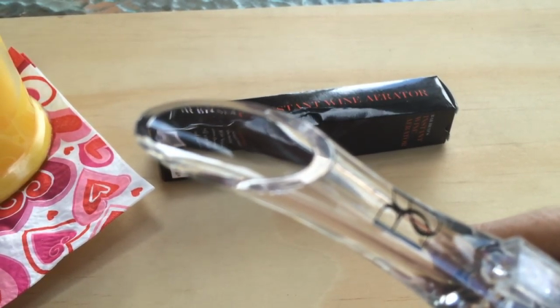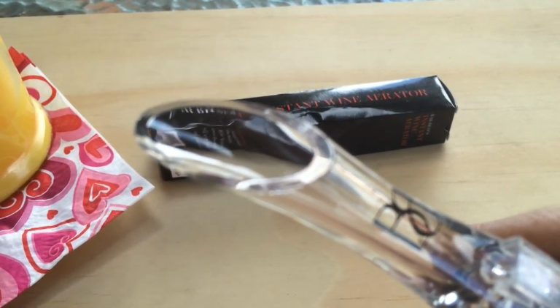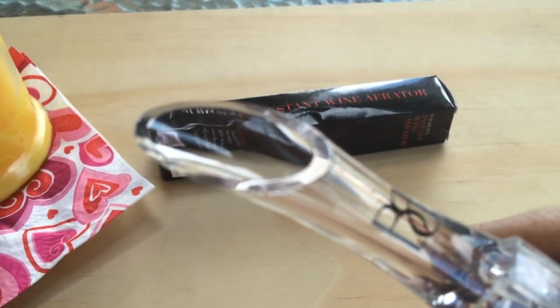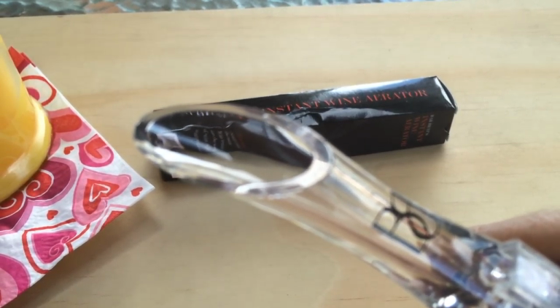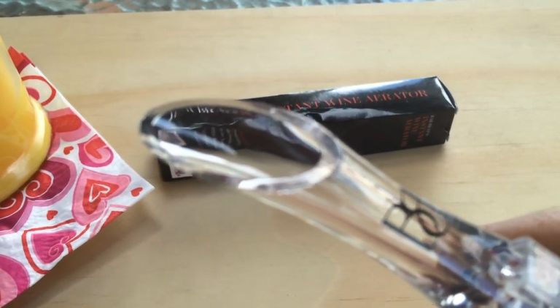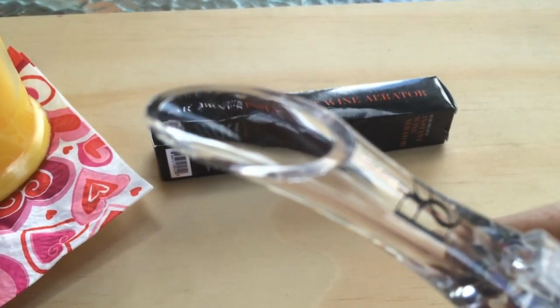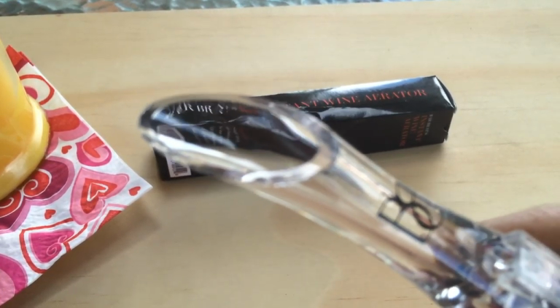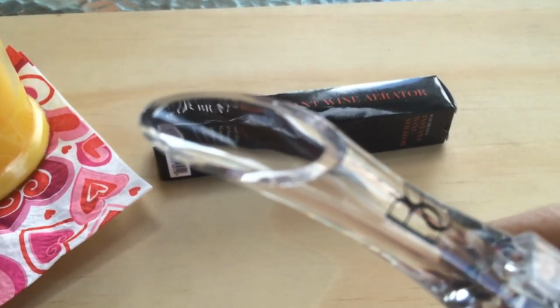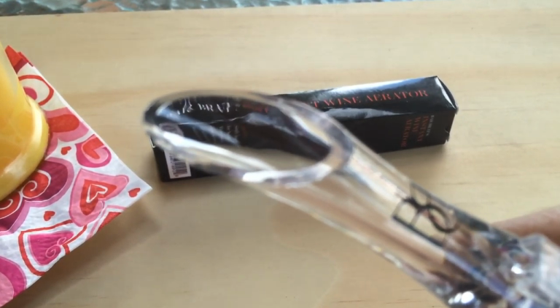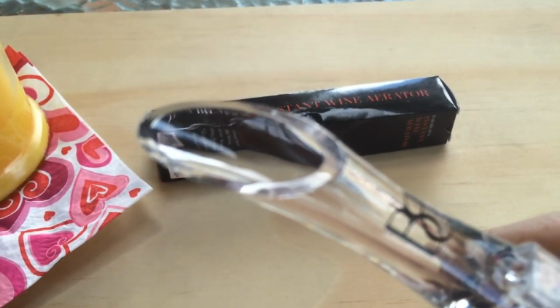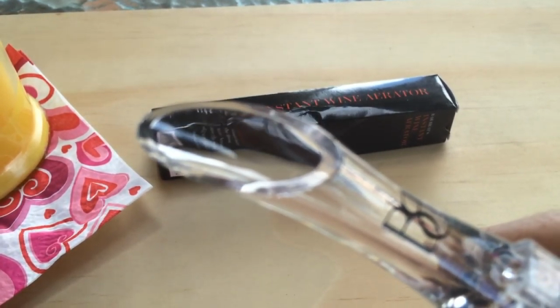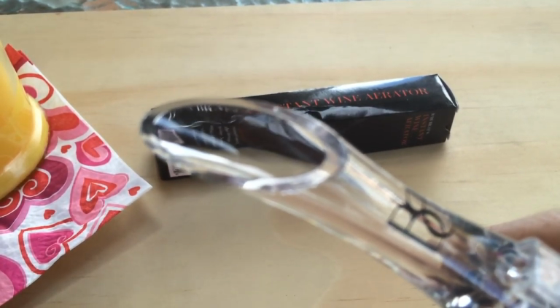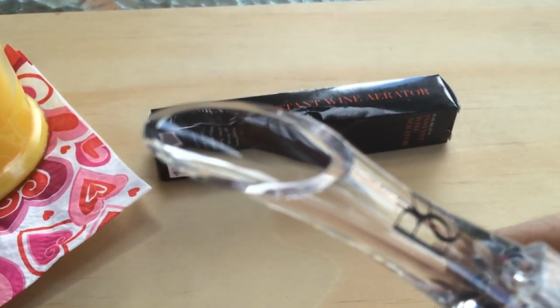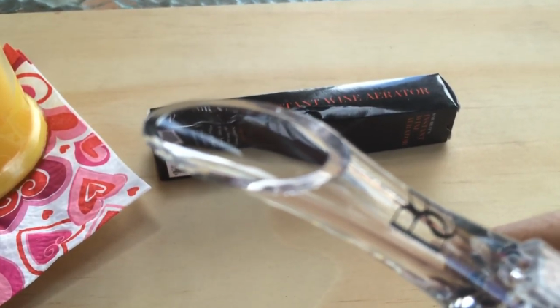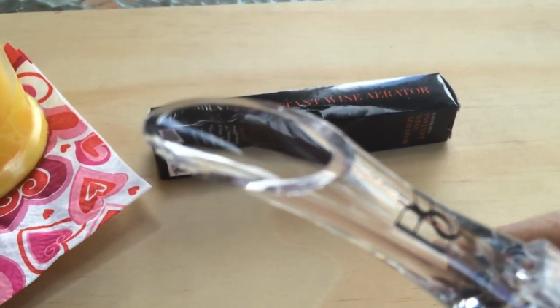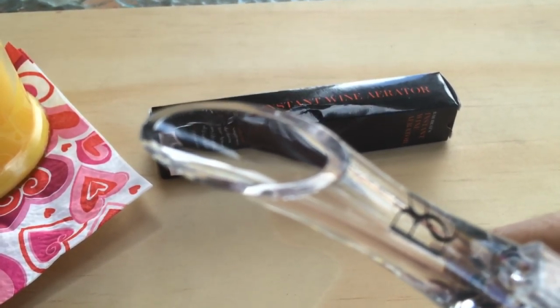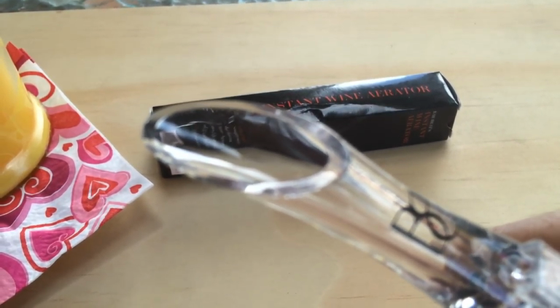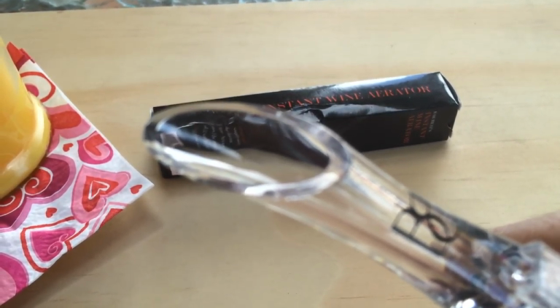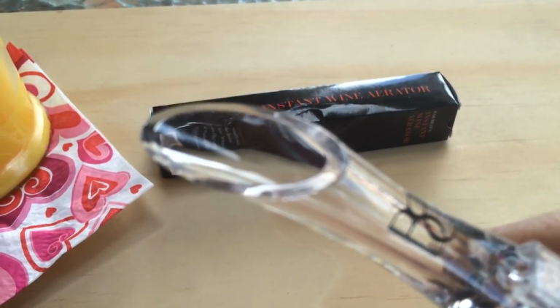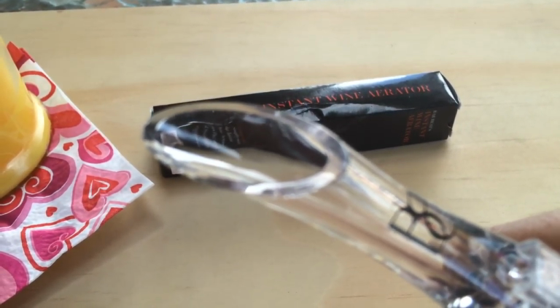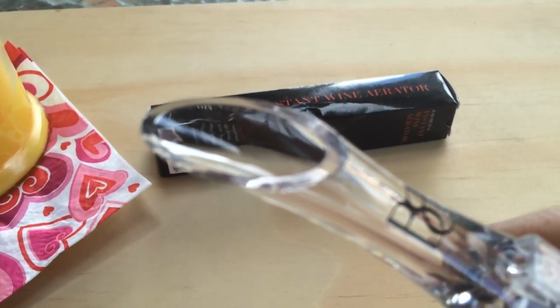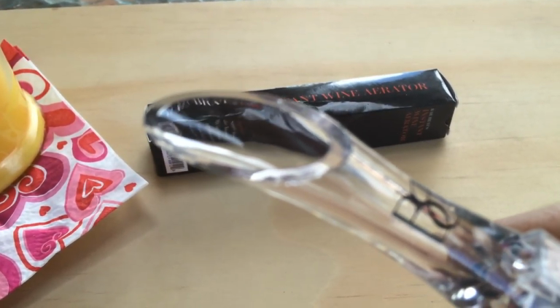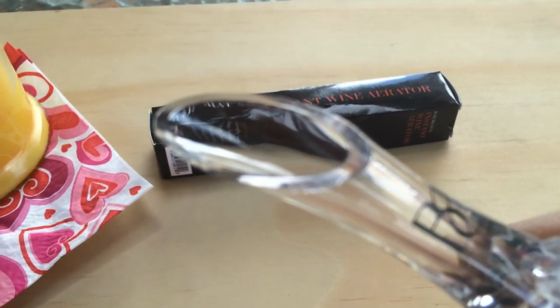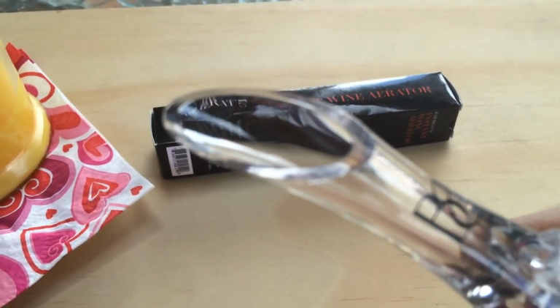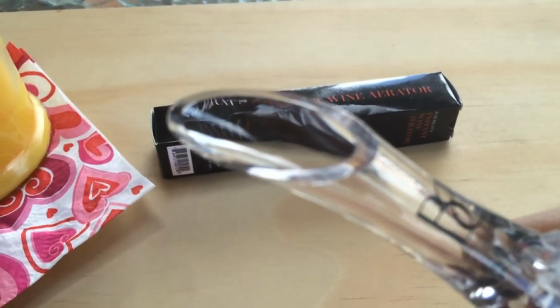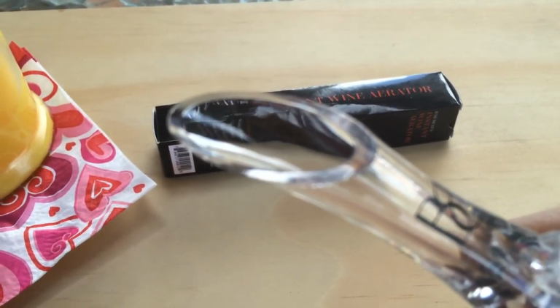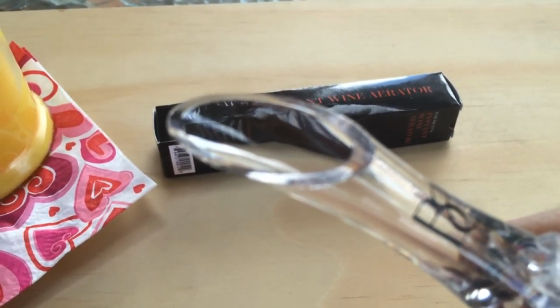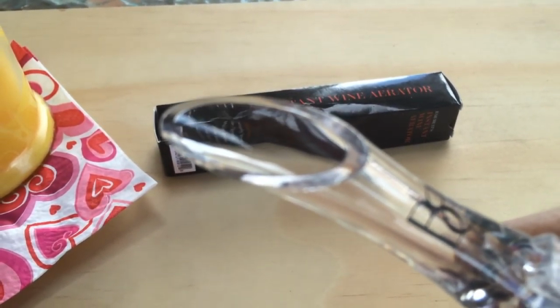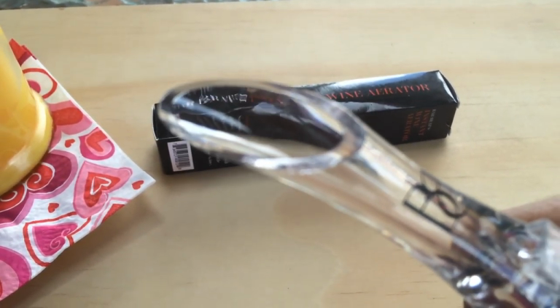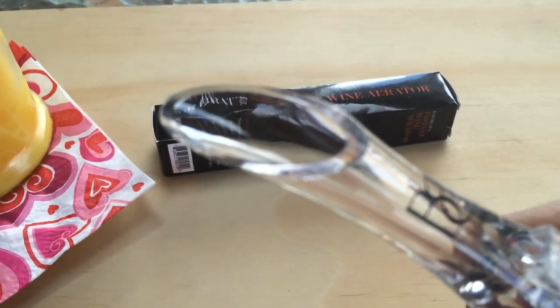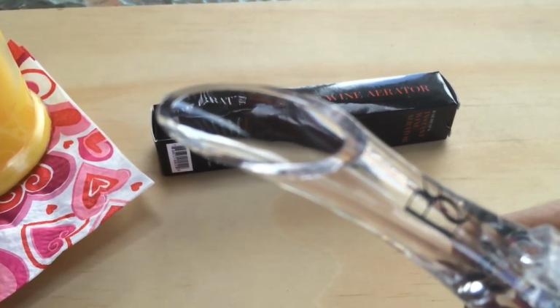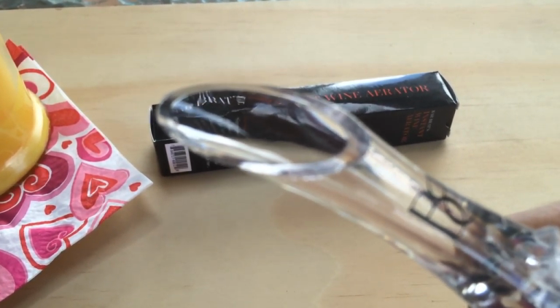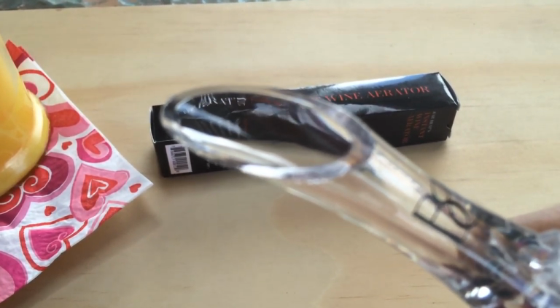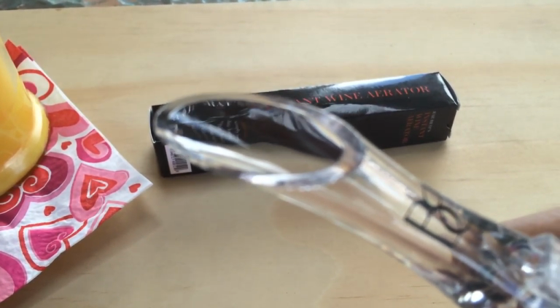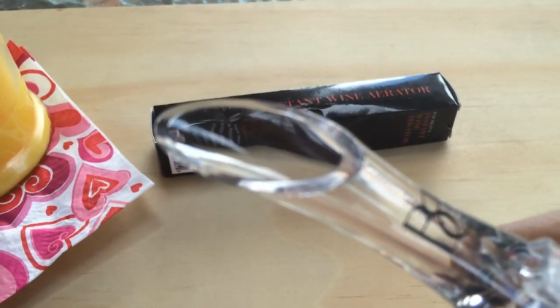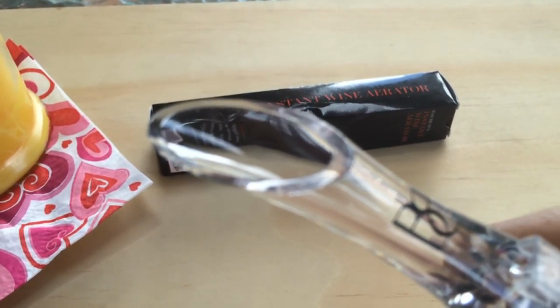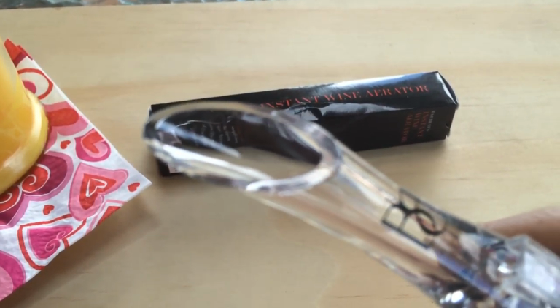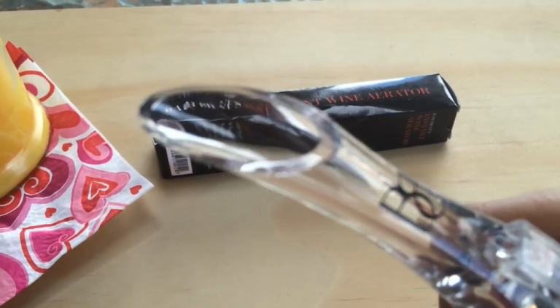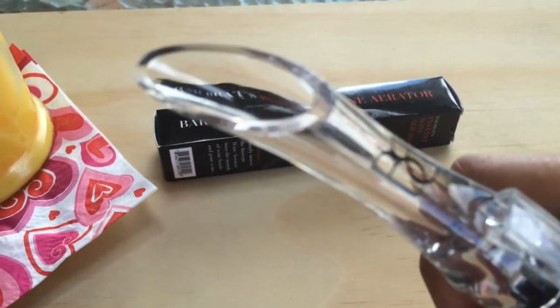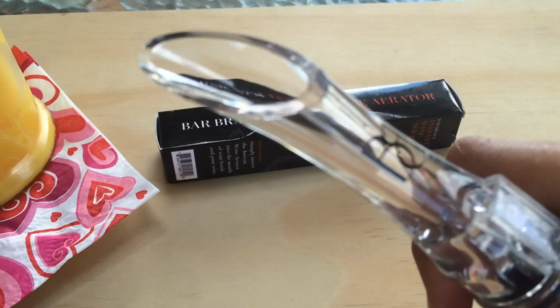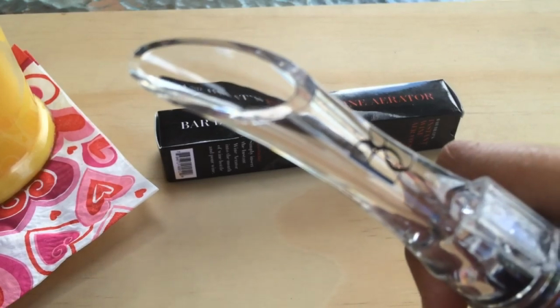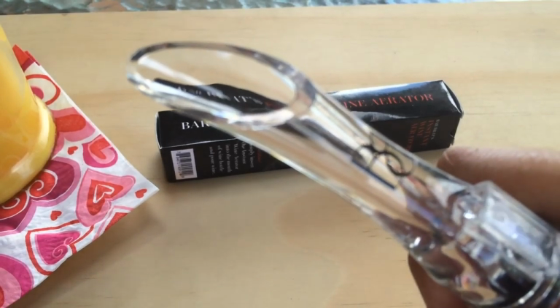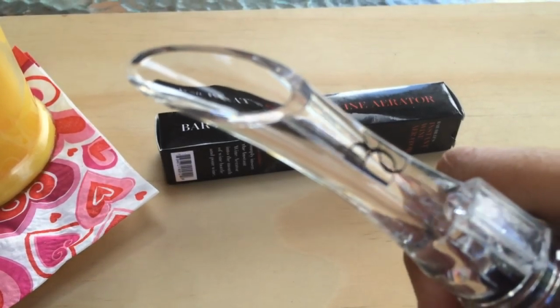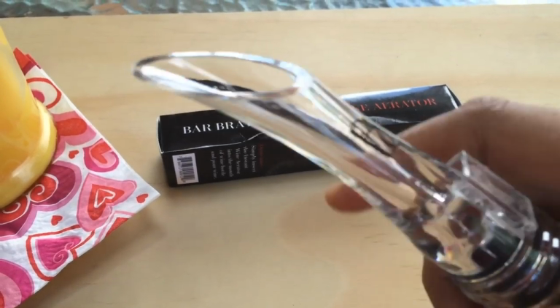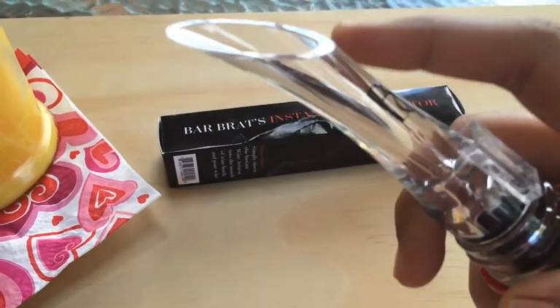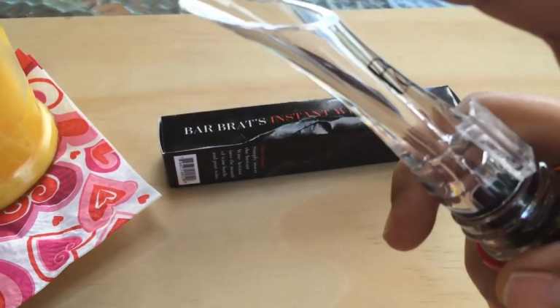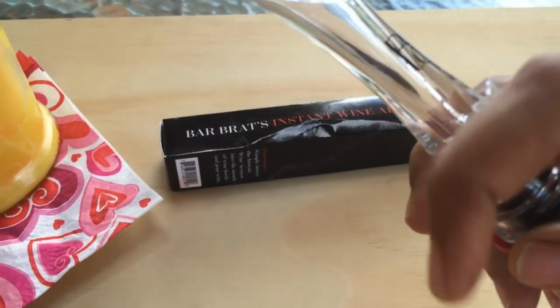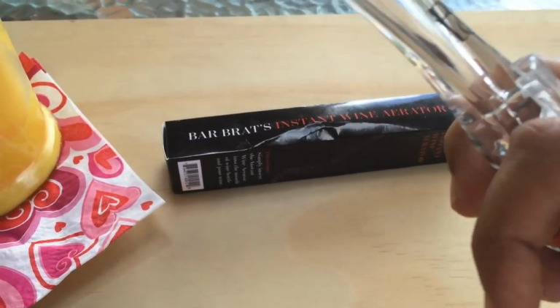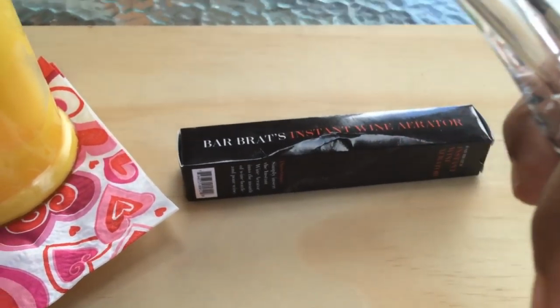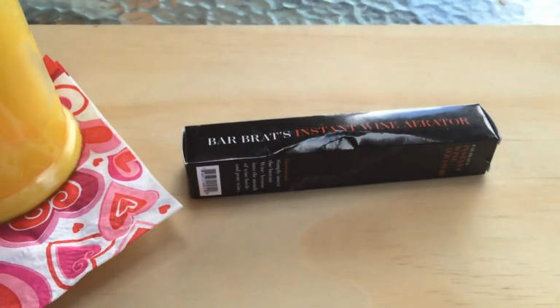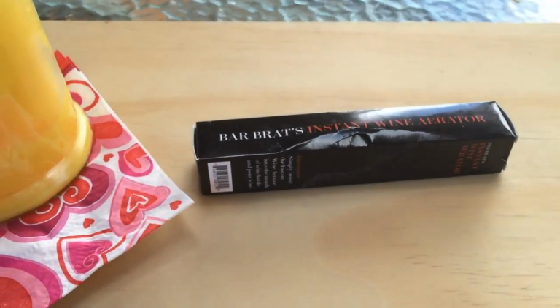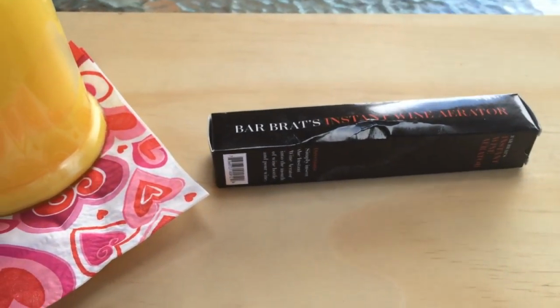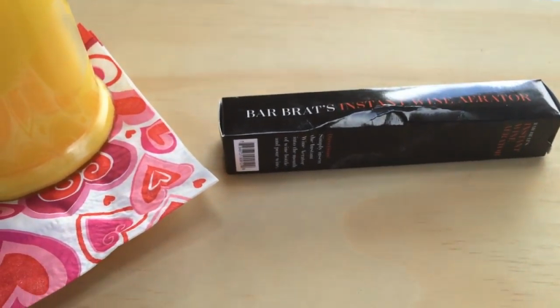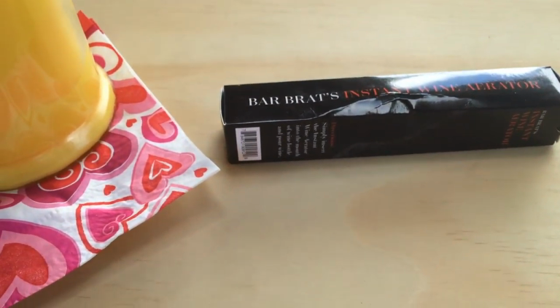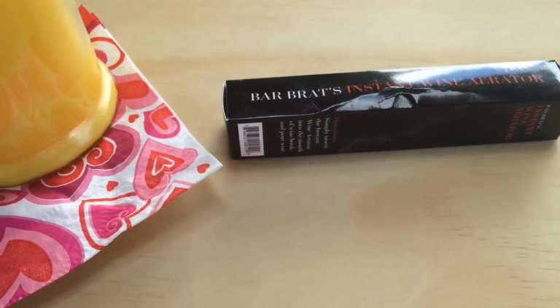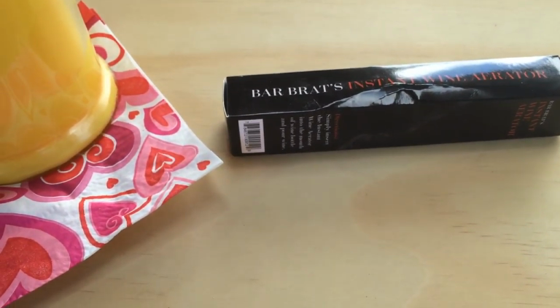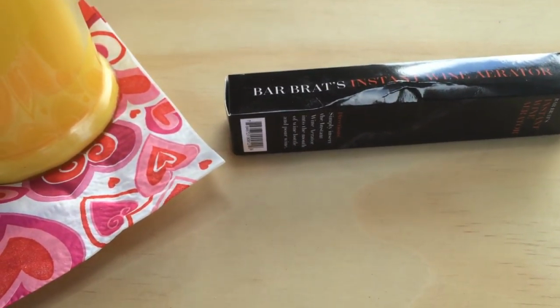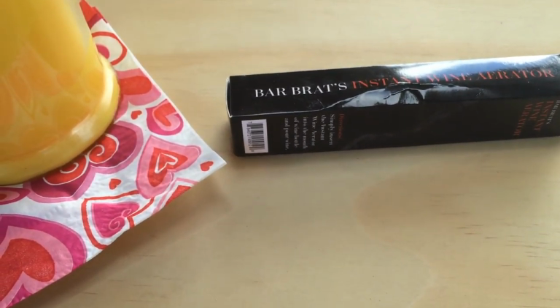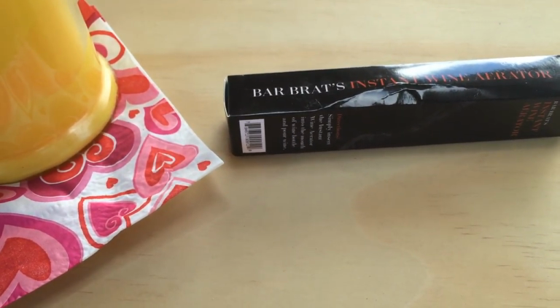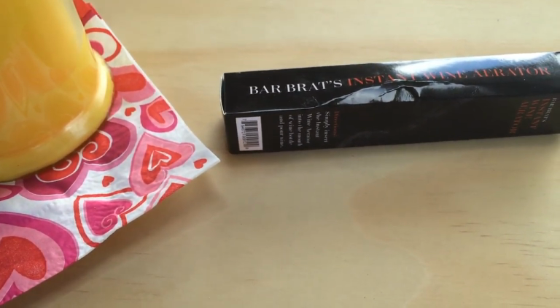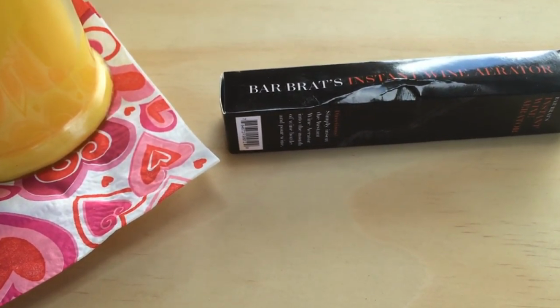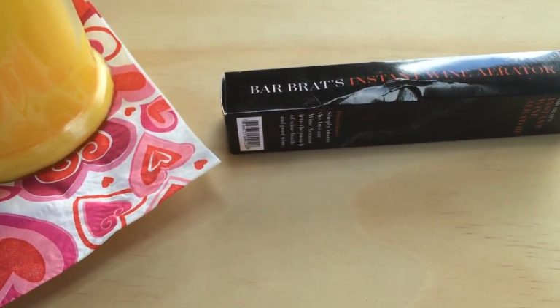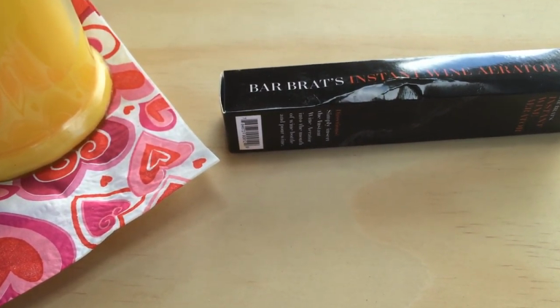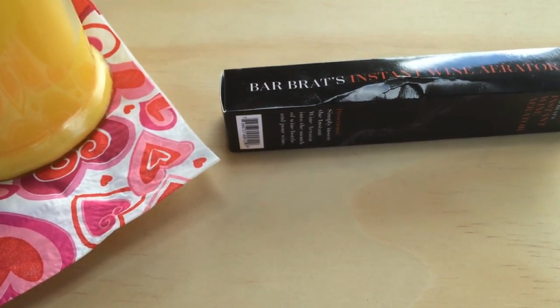Everybody was so impressed with this wine aerator. You should definitely check it out. Thank you for watching, bye bye, have a great day!